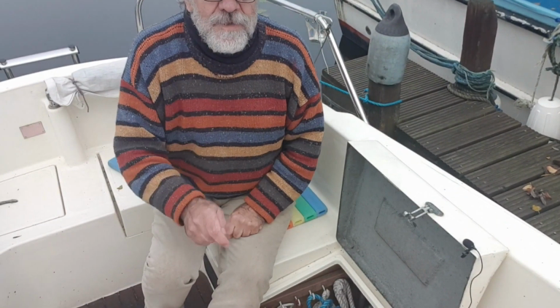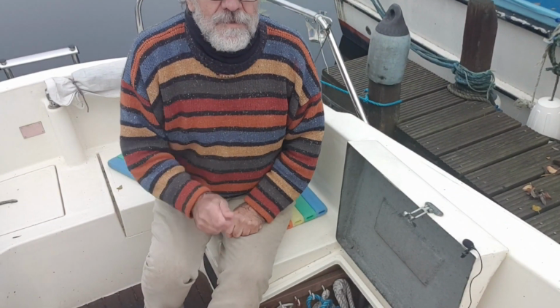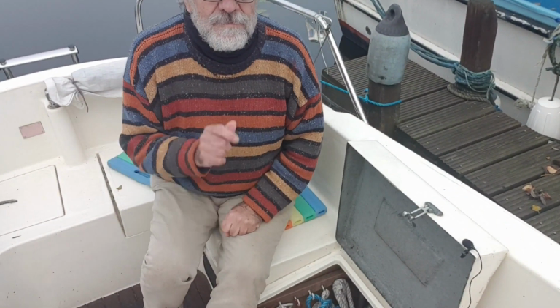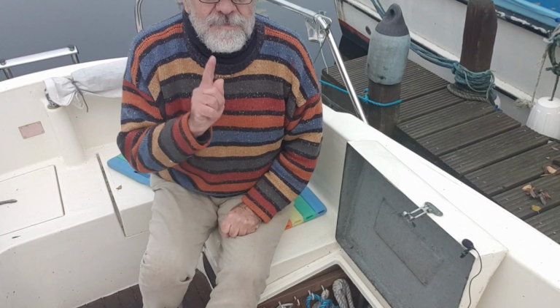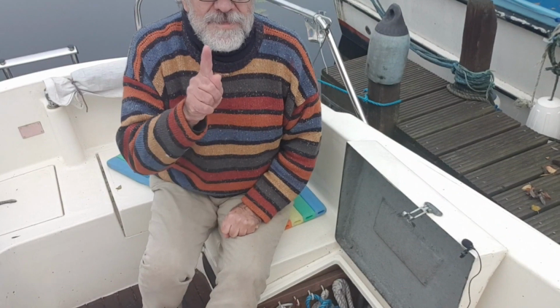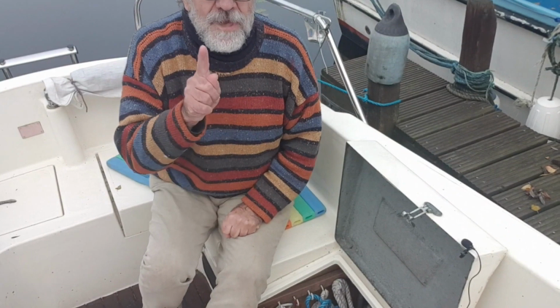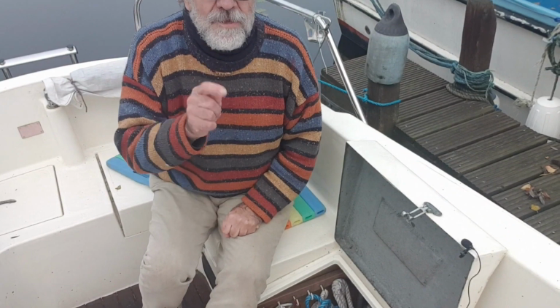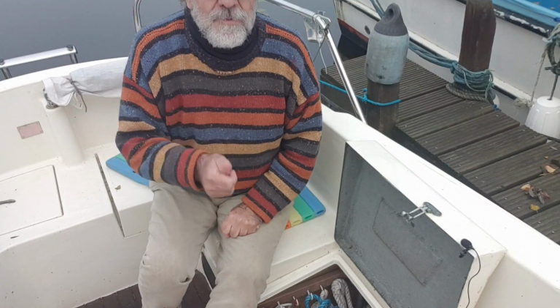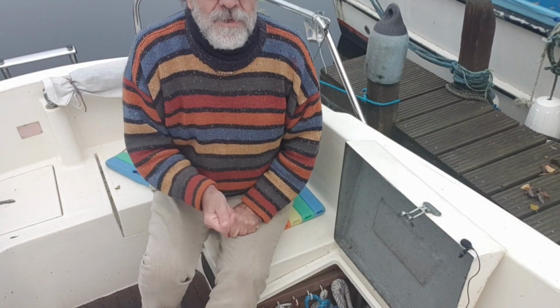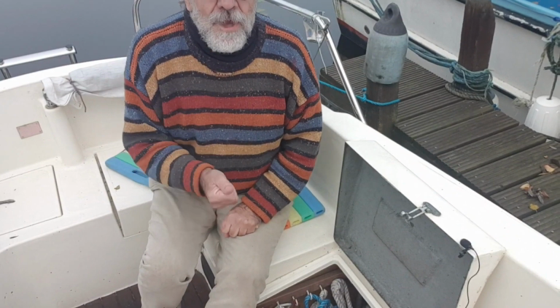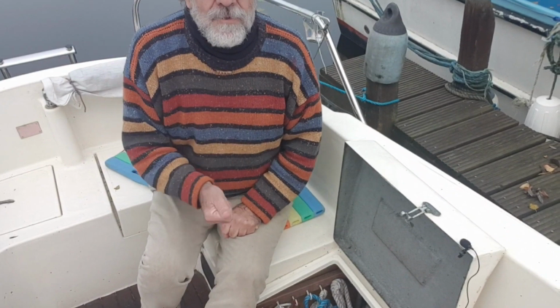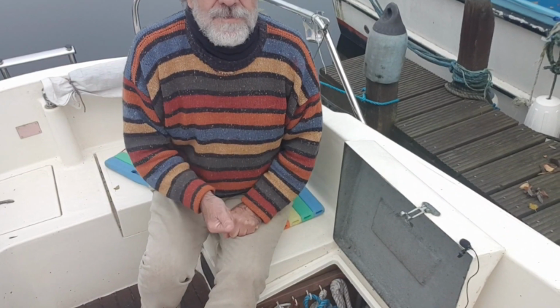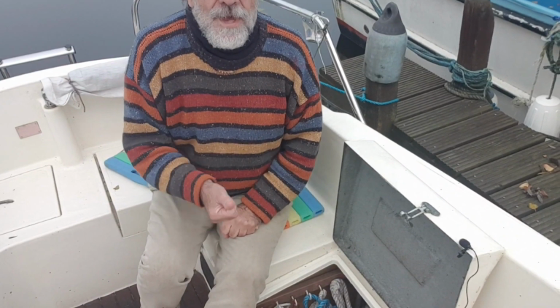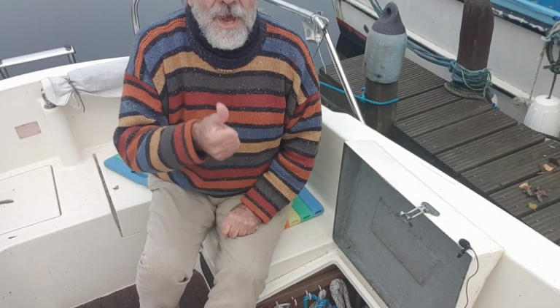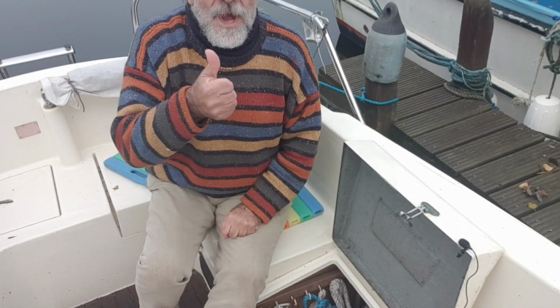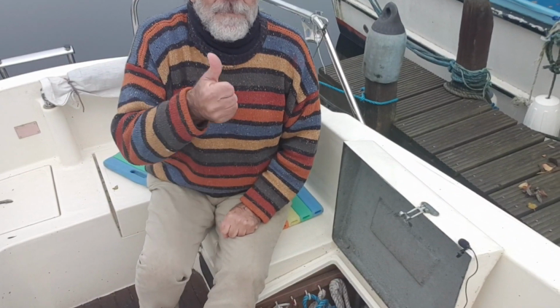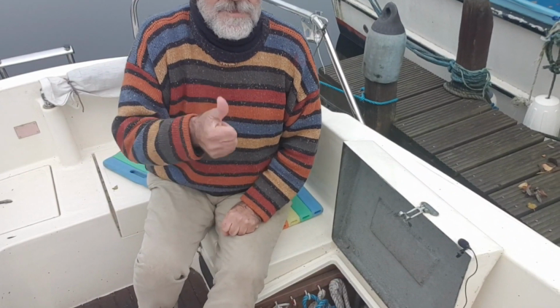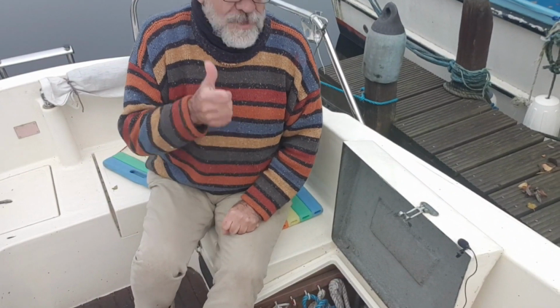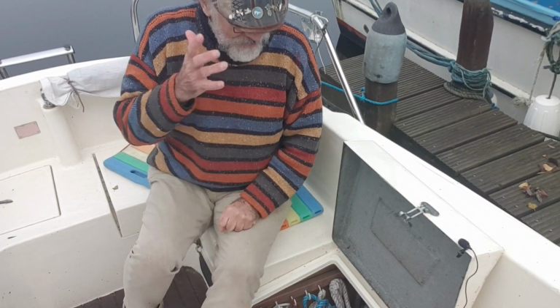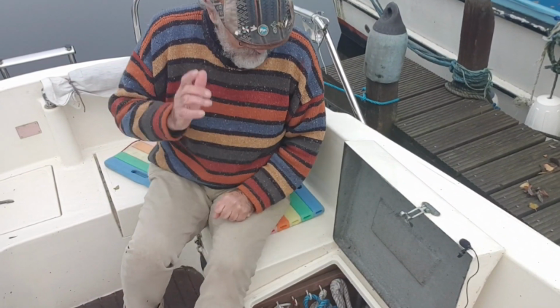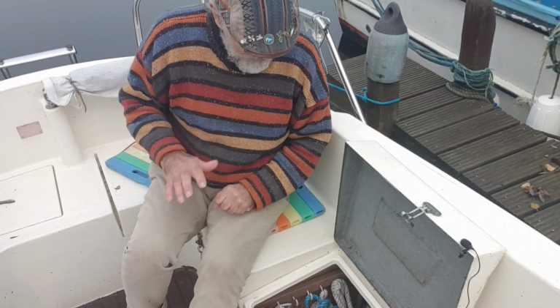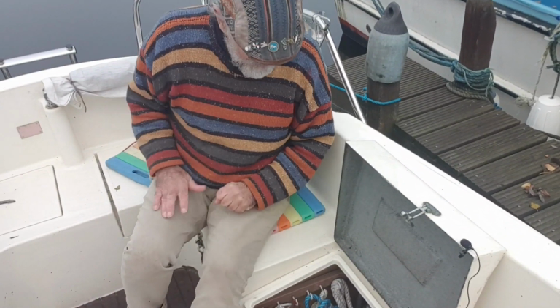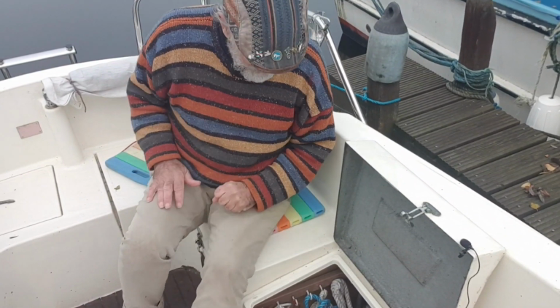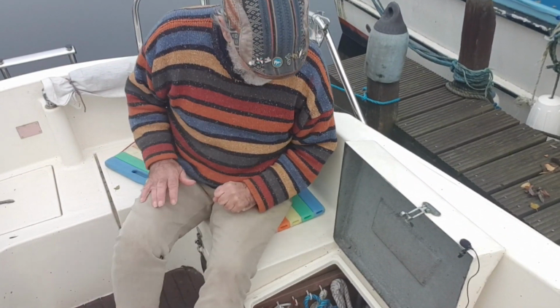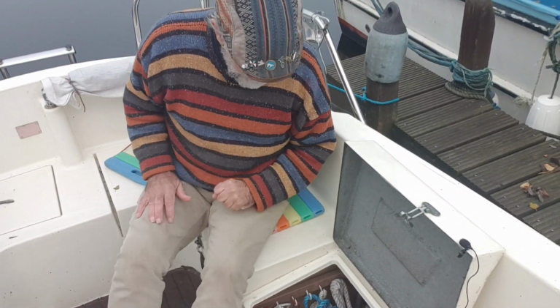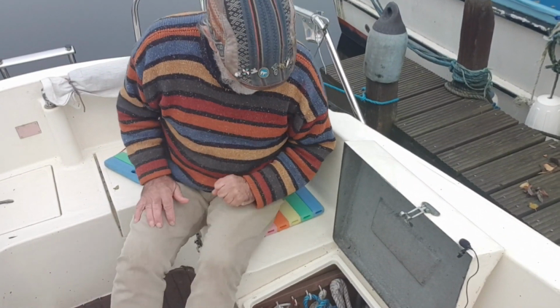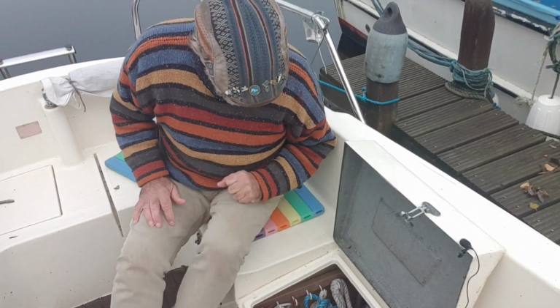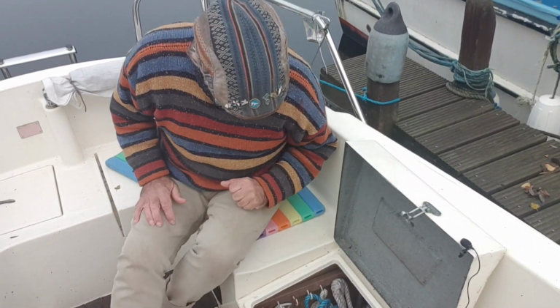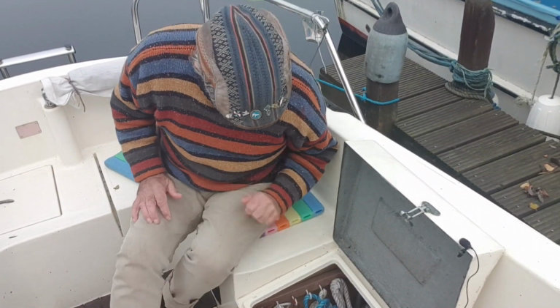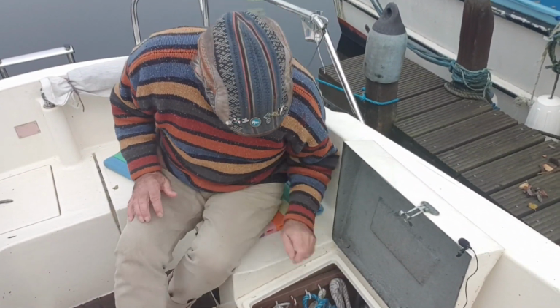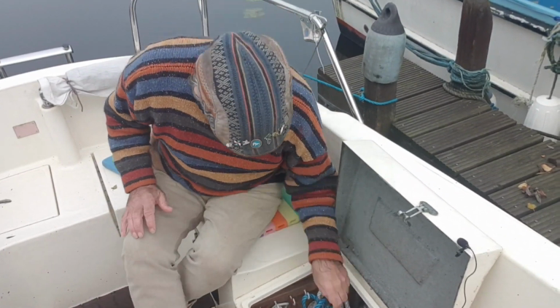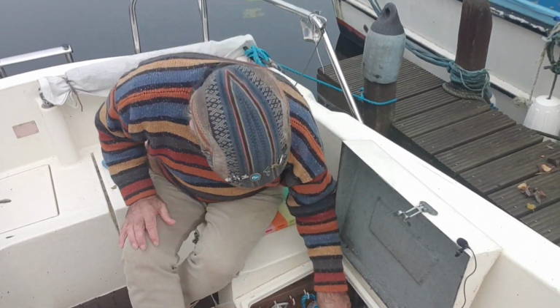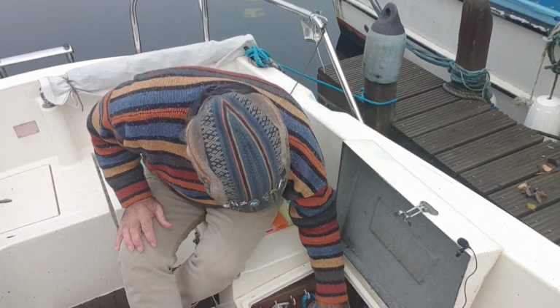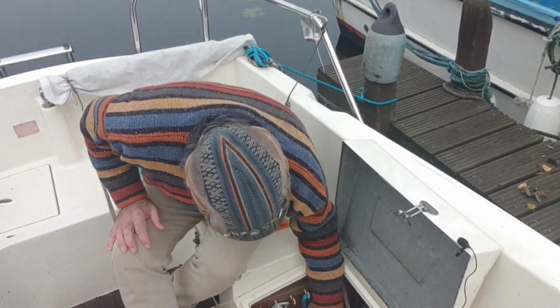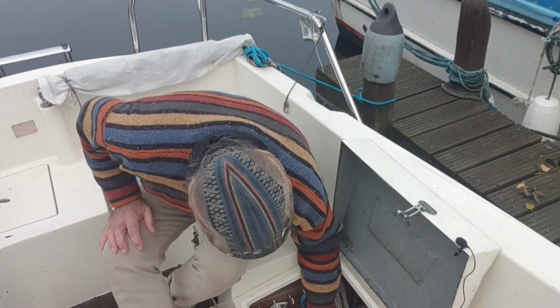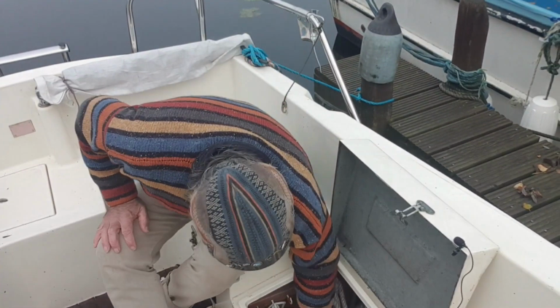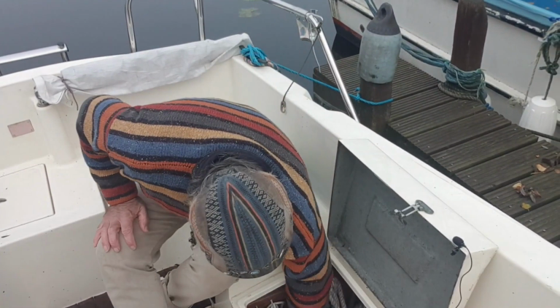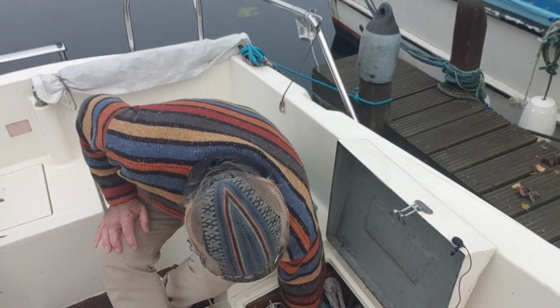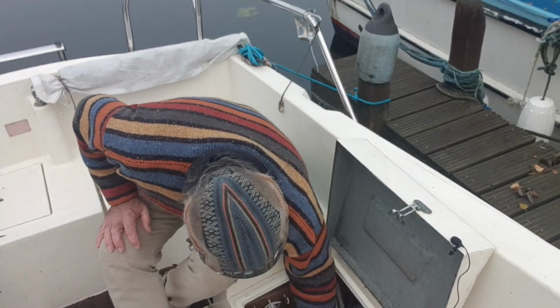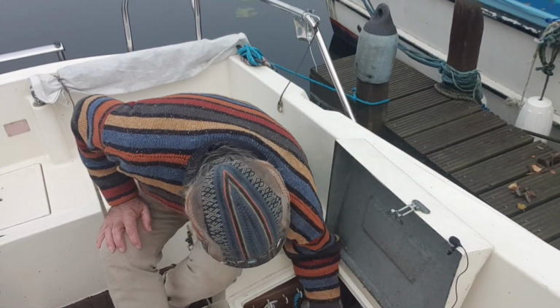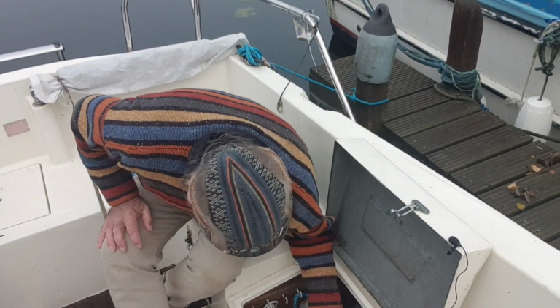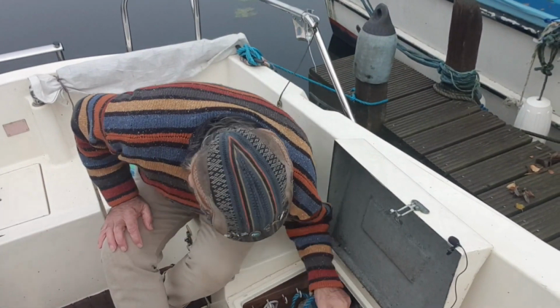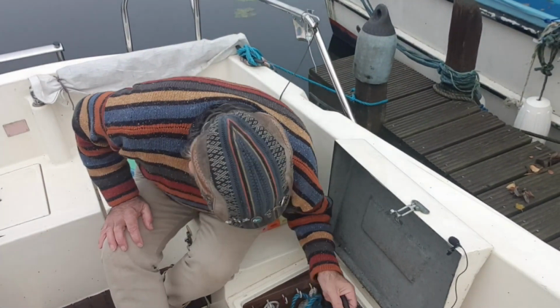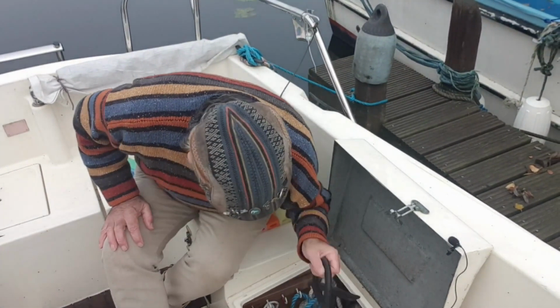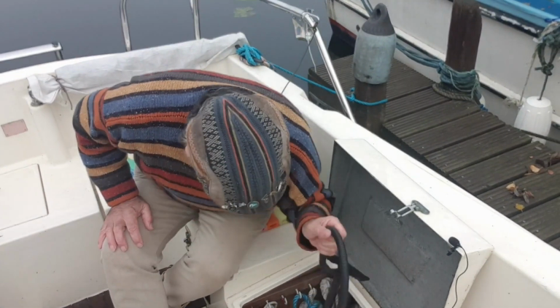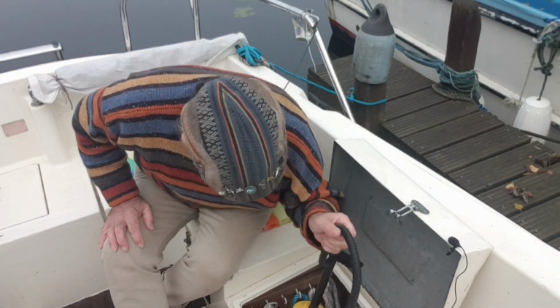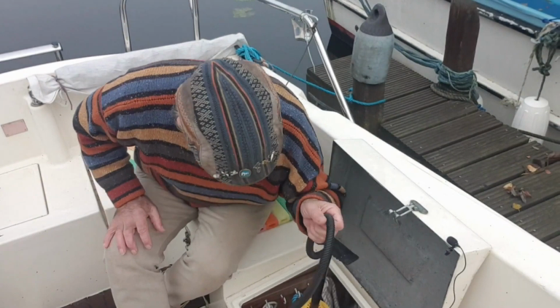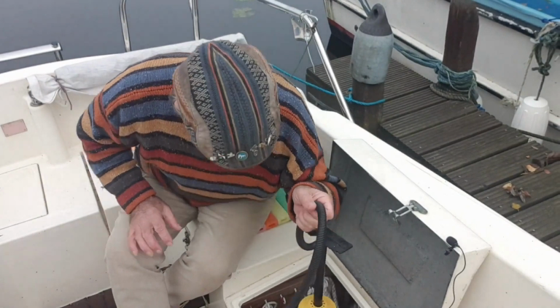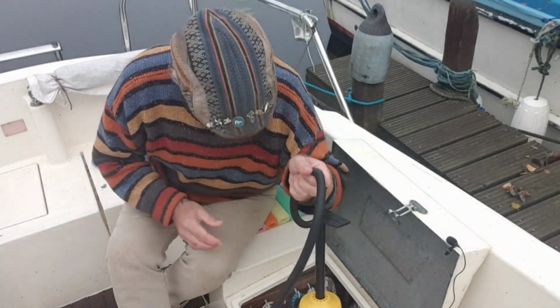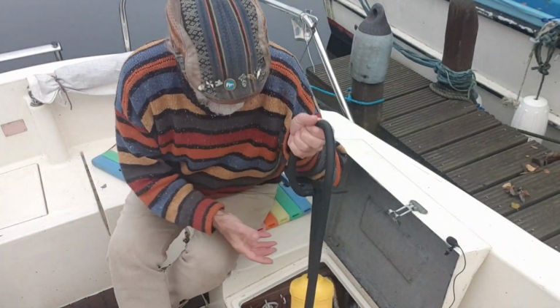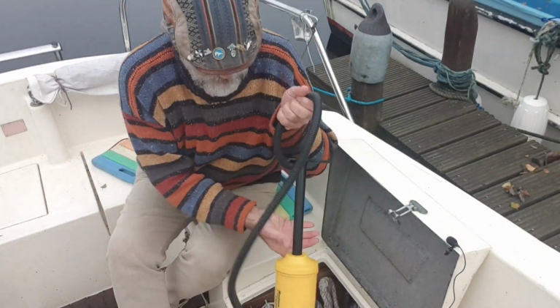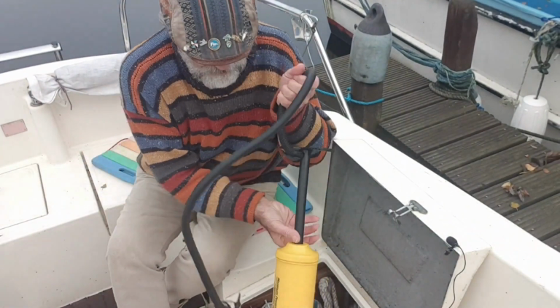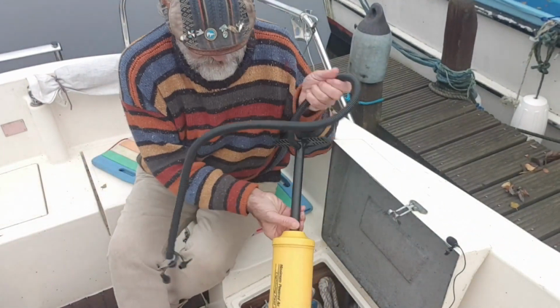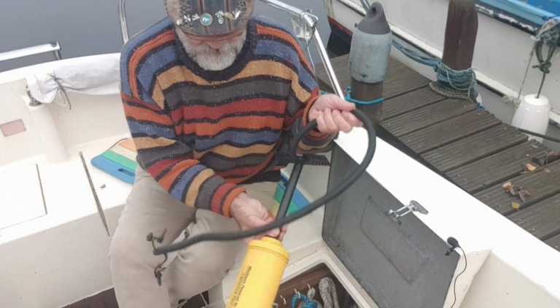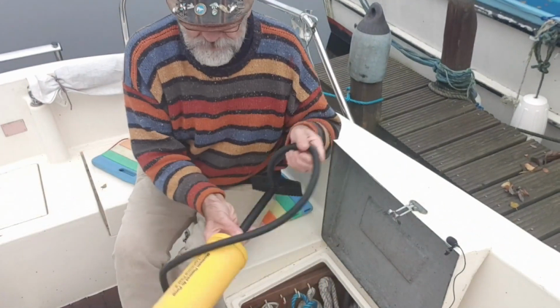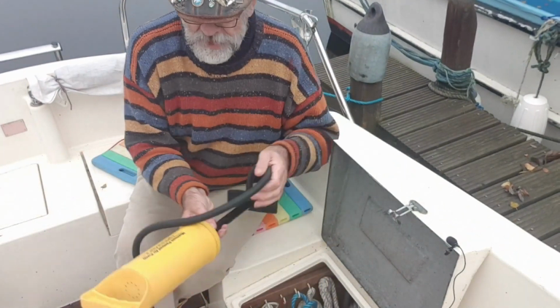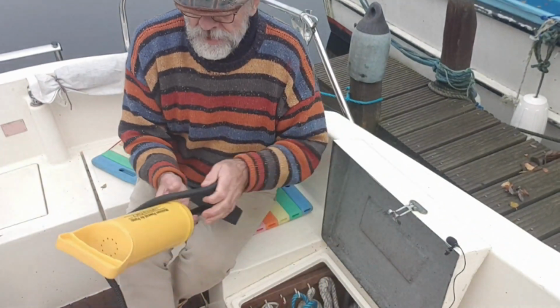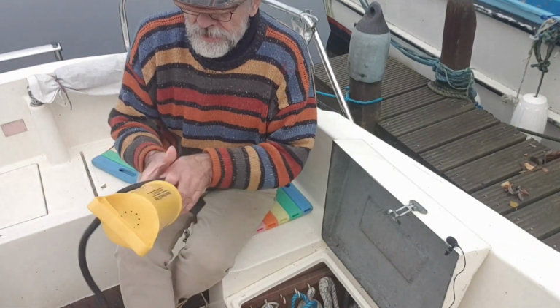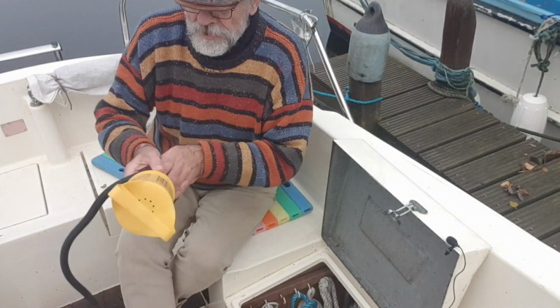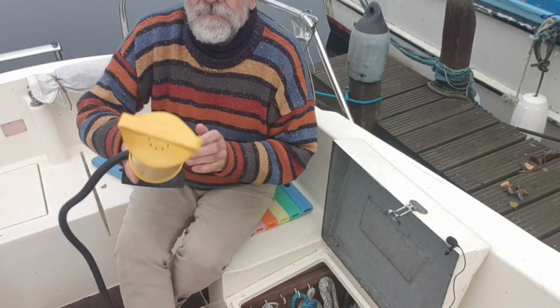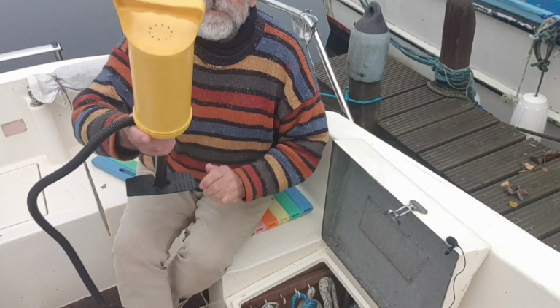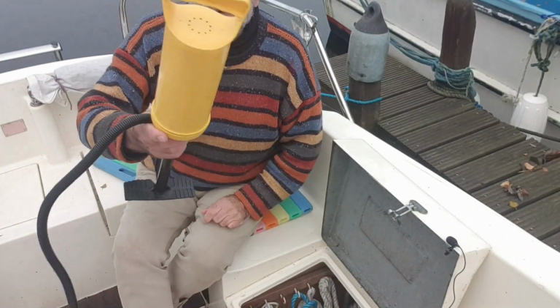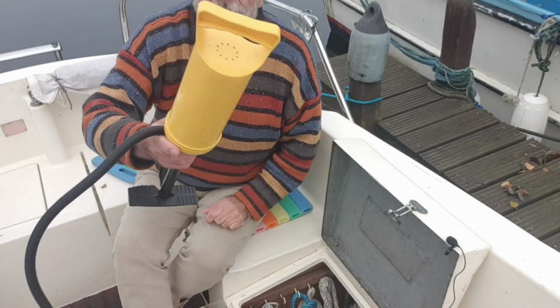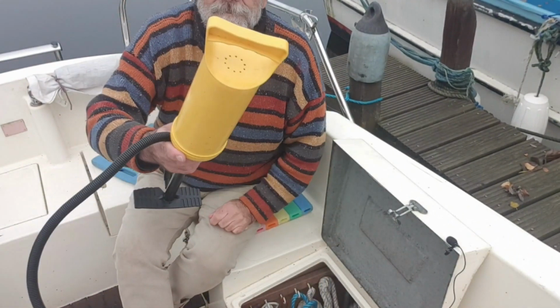This afternoon, without a shadow of a doubt, the sail goes up — so you can have a look at the sail. Anyway, let's carry on in here. I've got a foot pump.